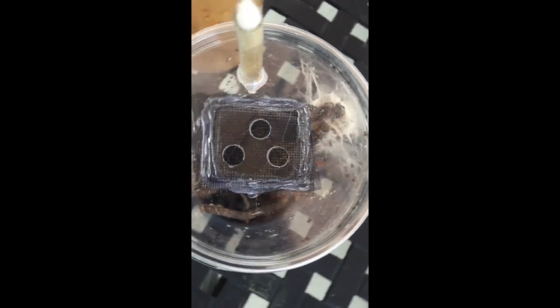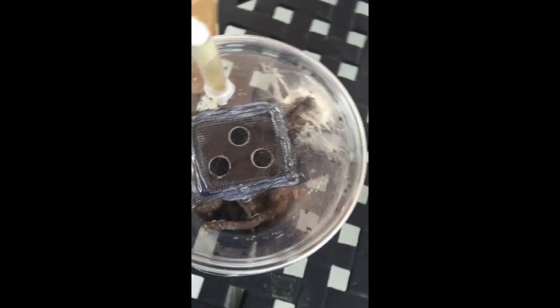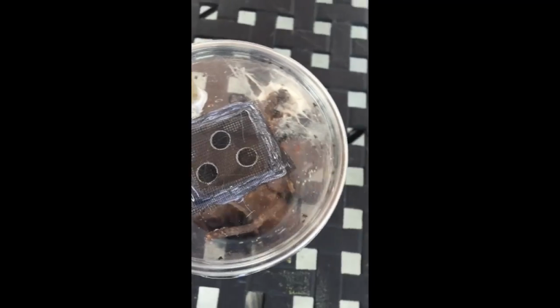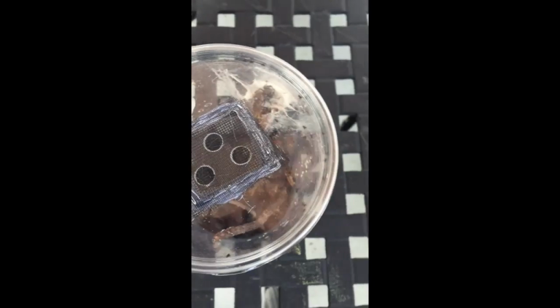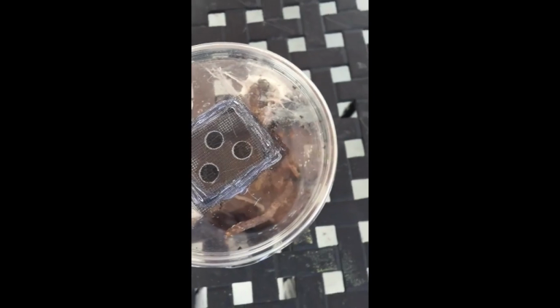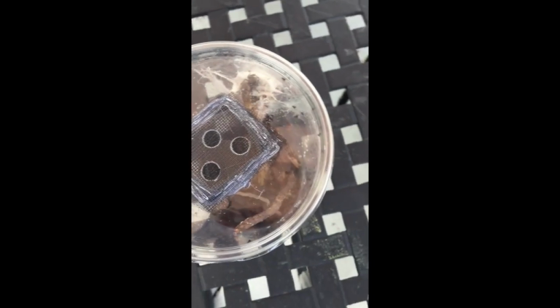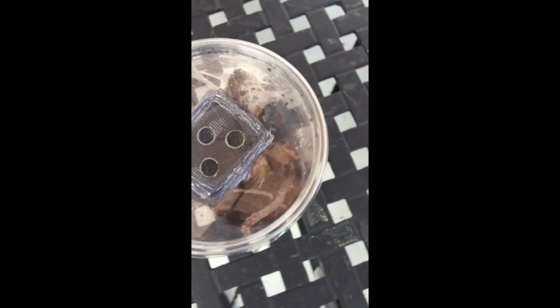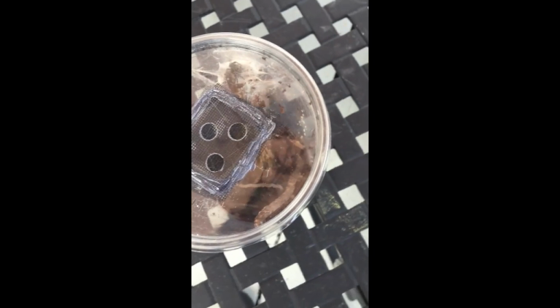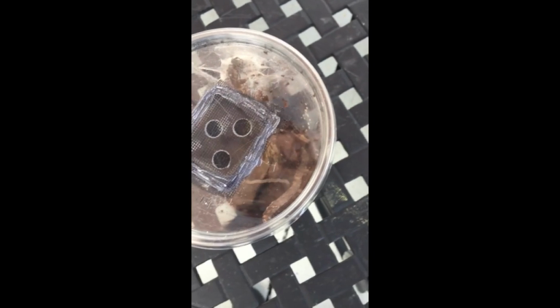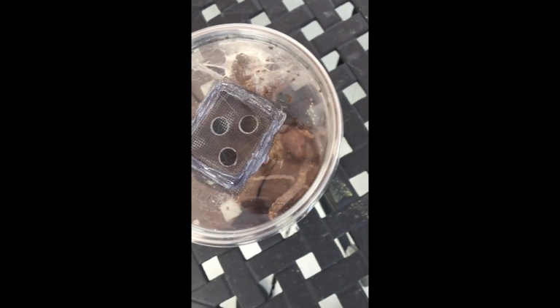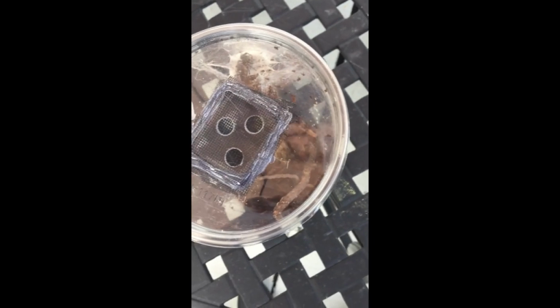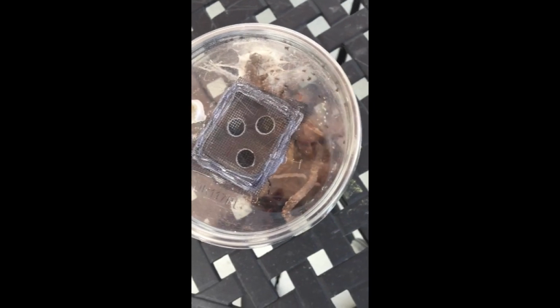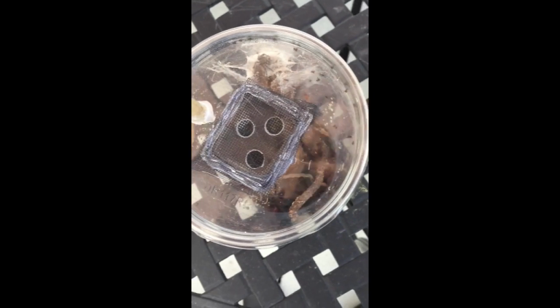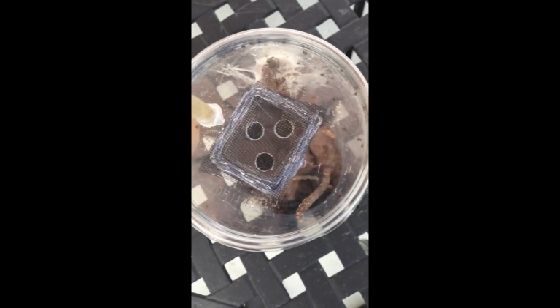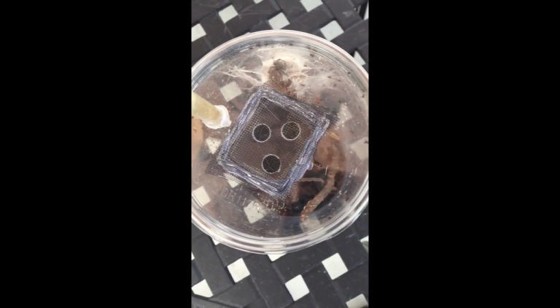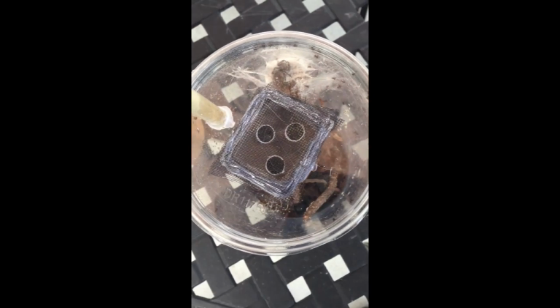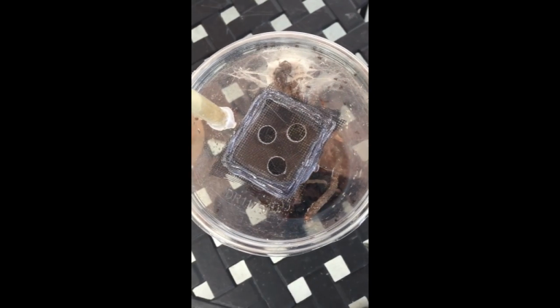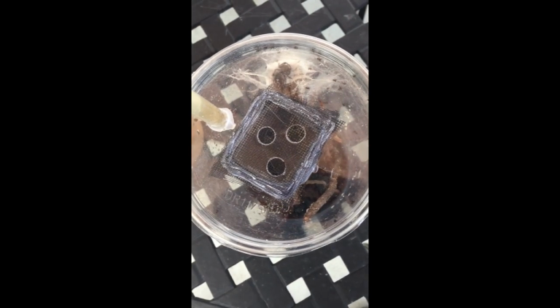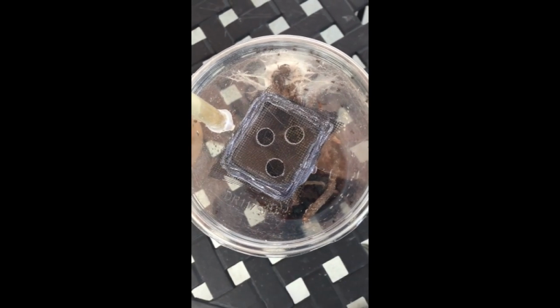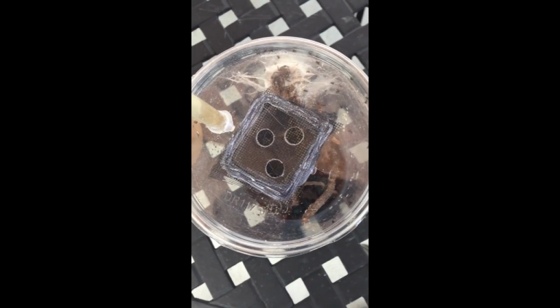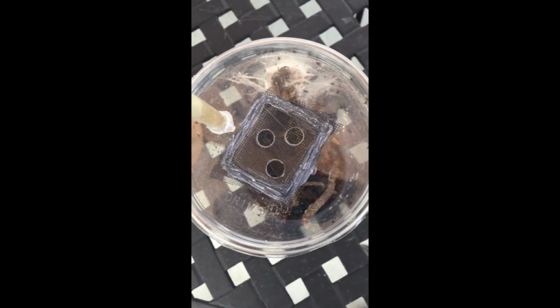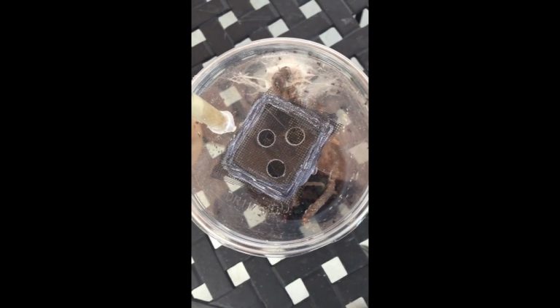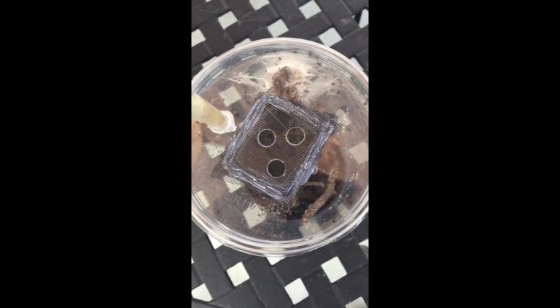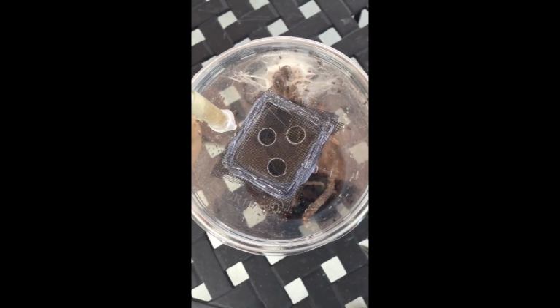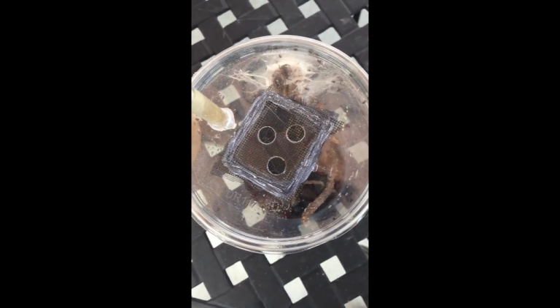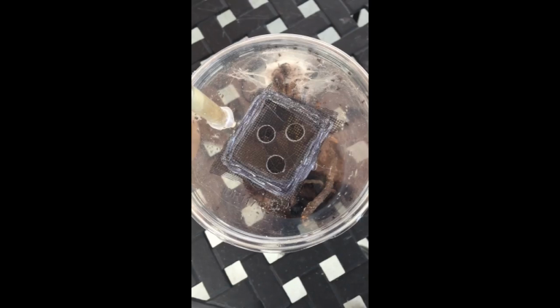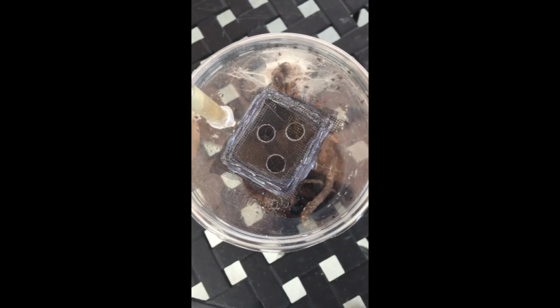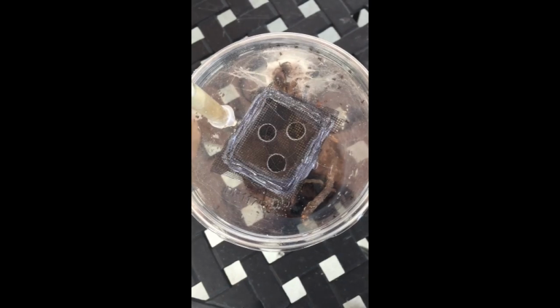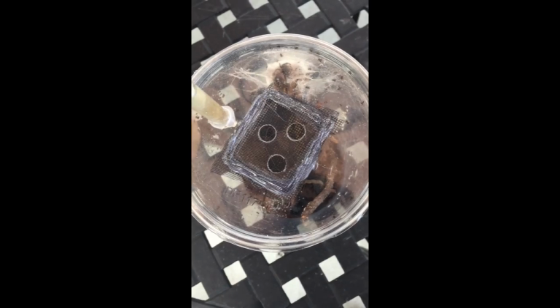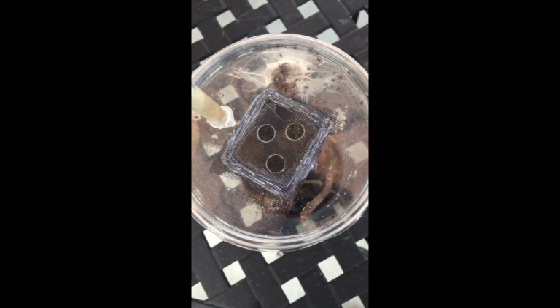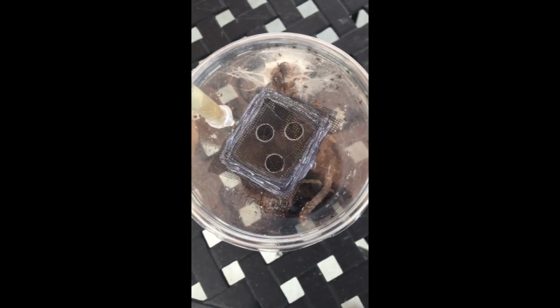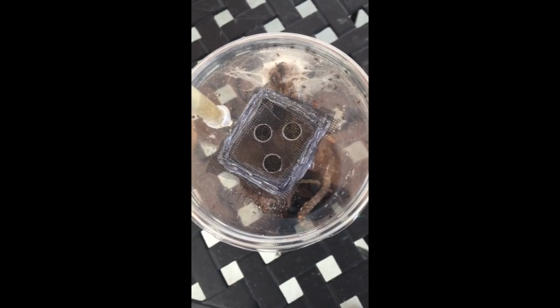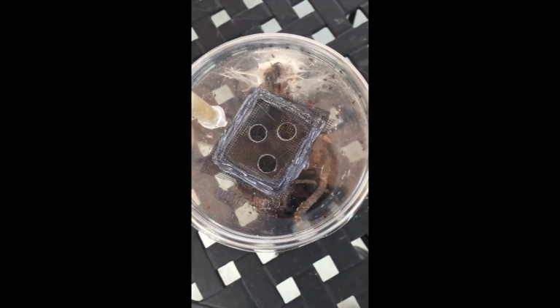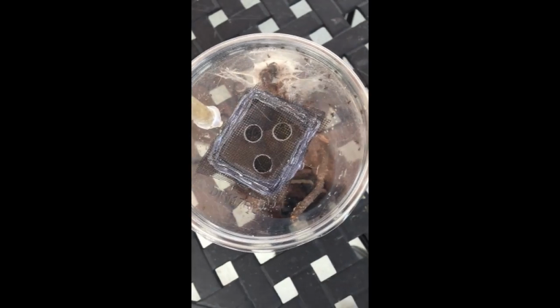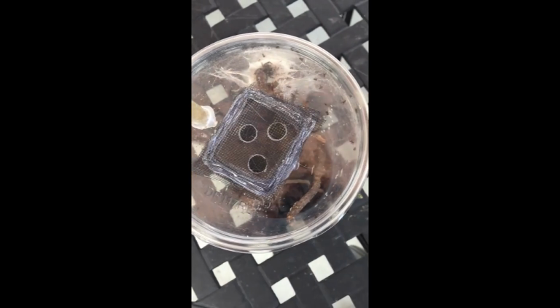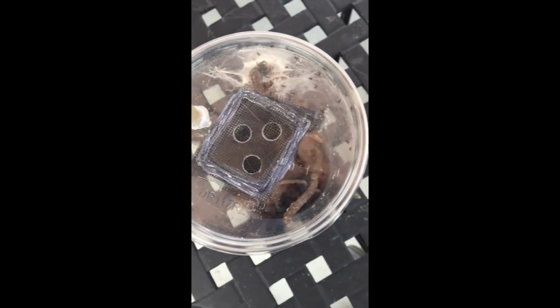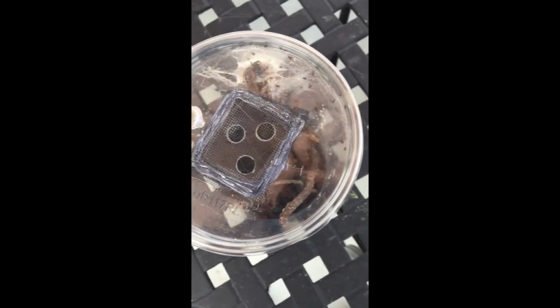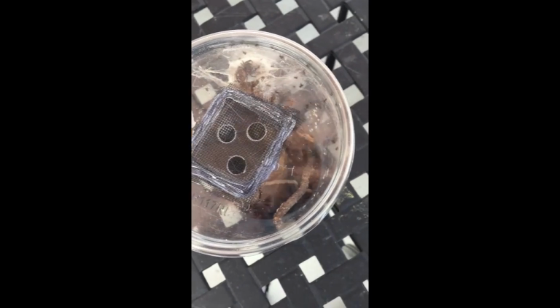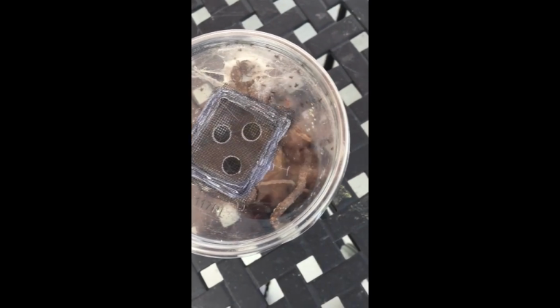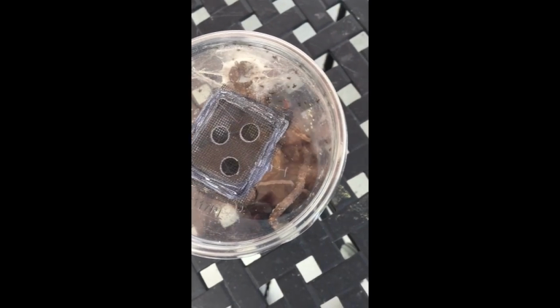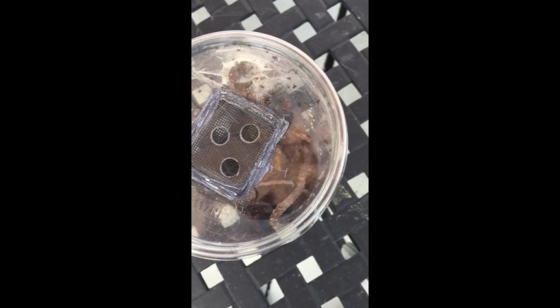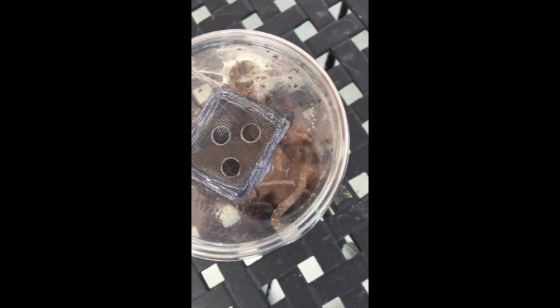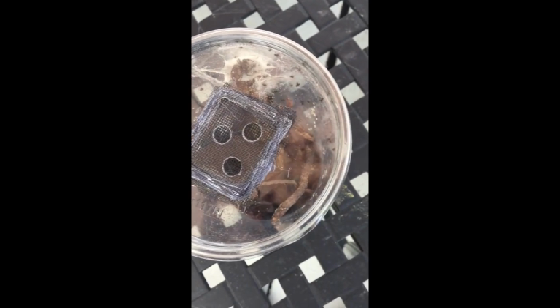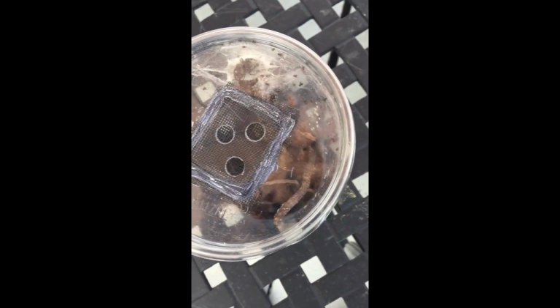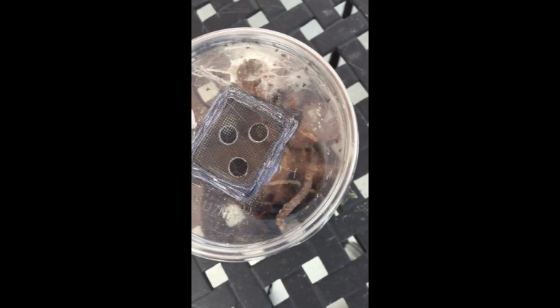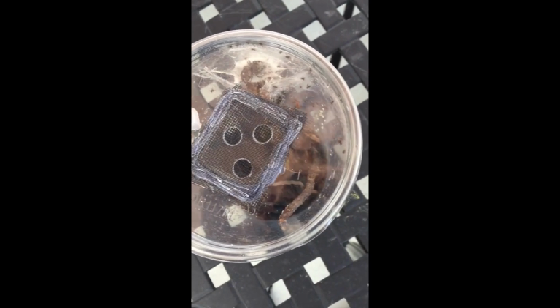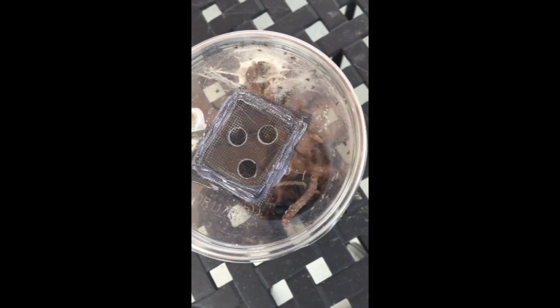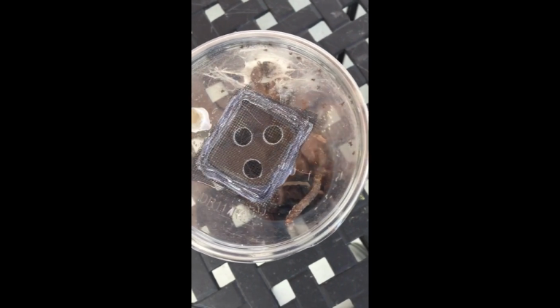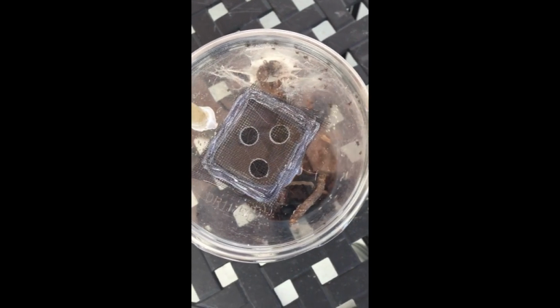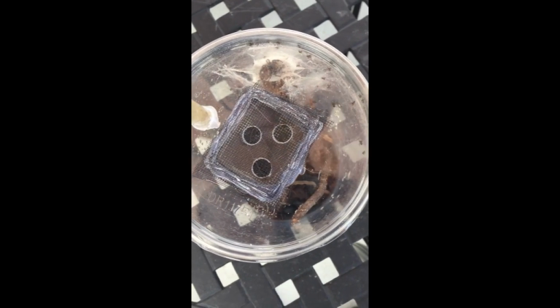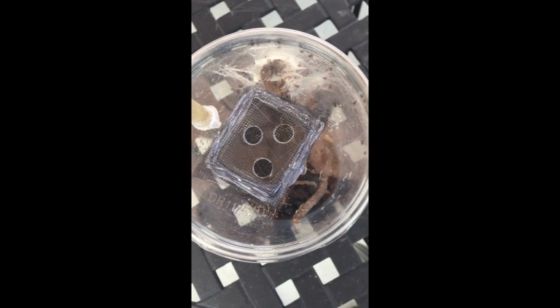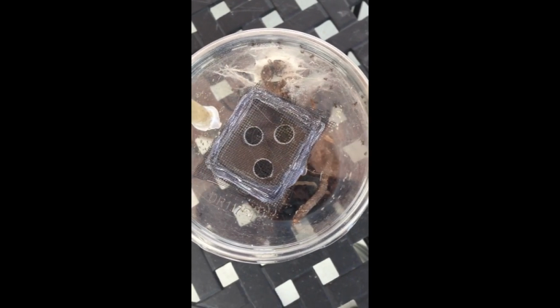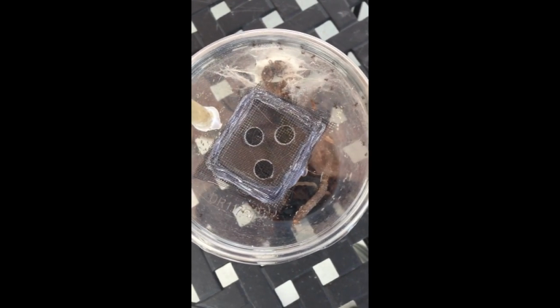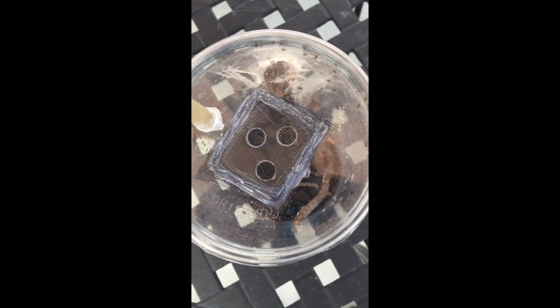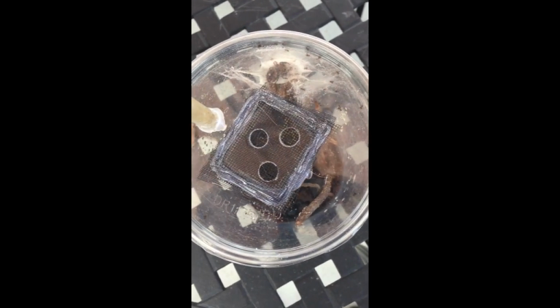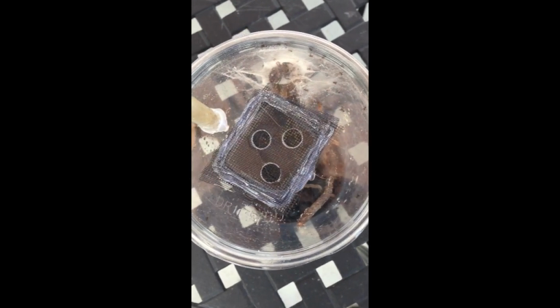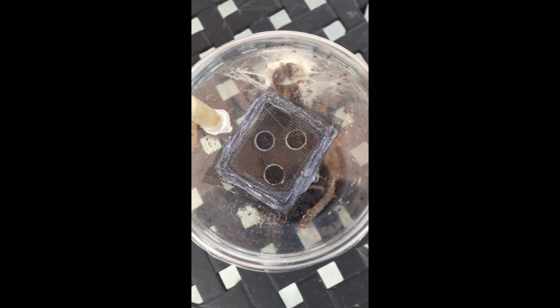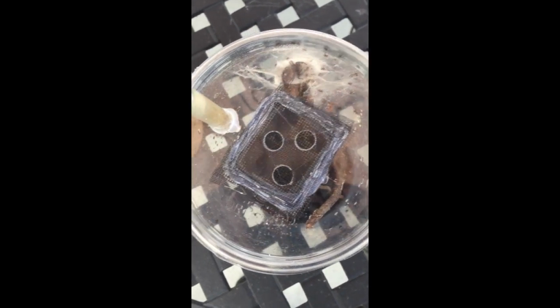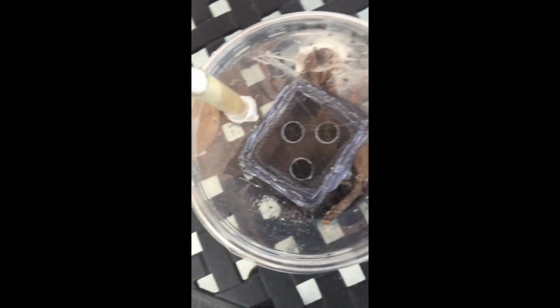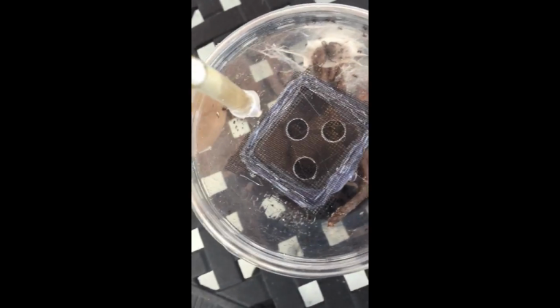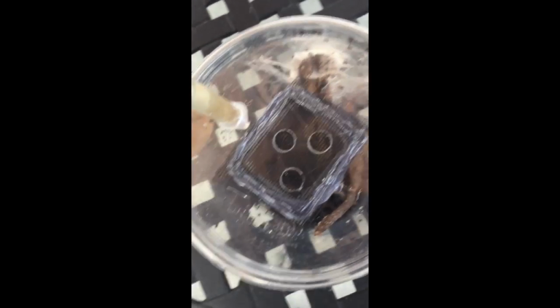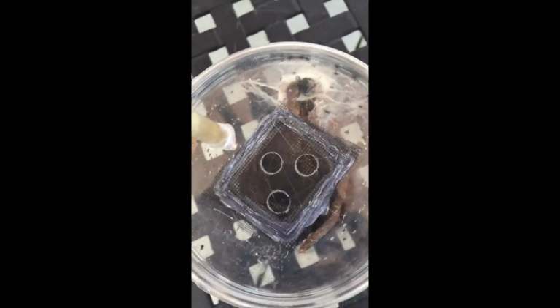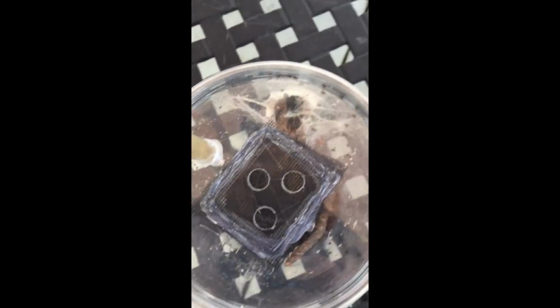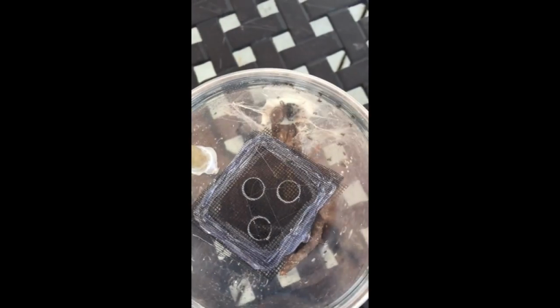Hi everyone, this is Paul of Emerald Enclosures here, just giving you a small demo on how I go about feeding these baby jumping spiders.